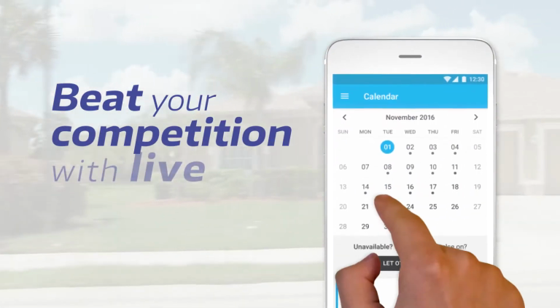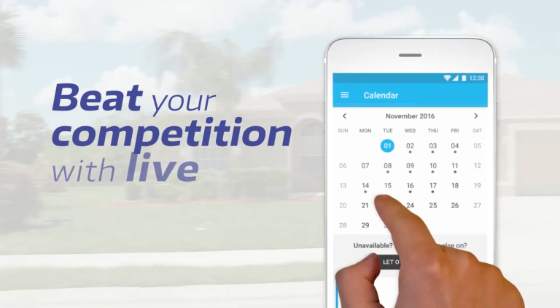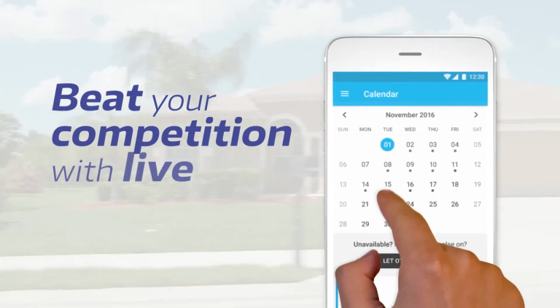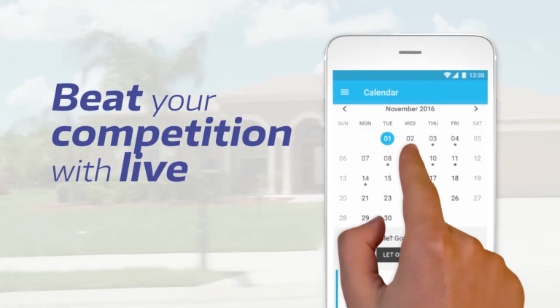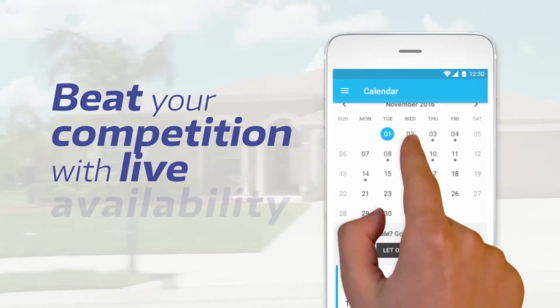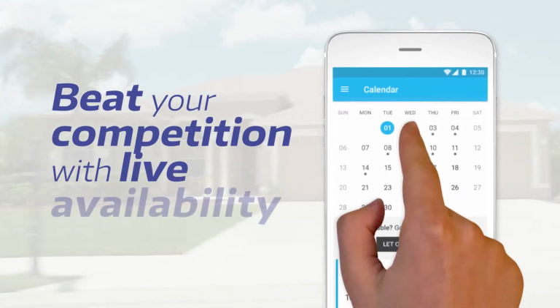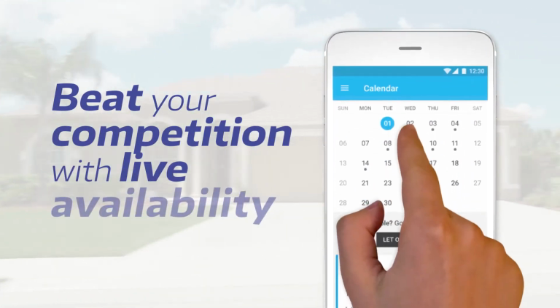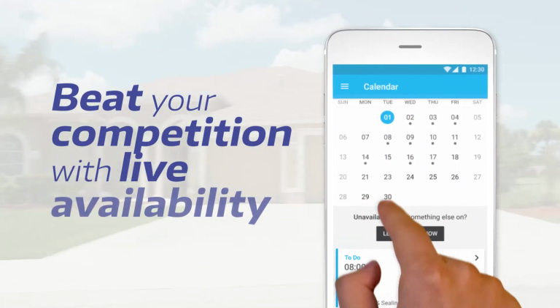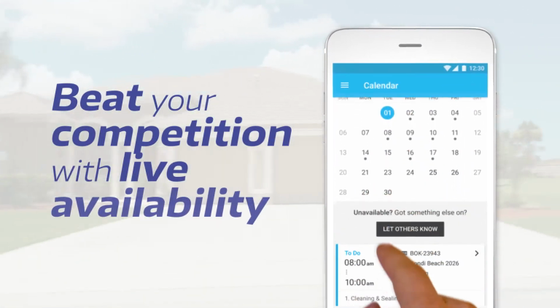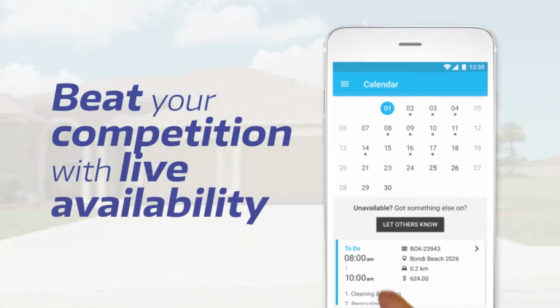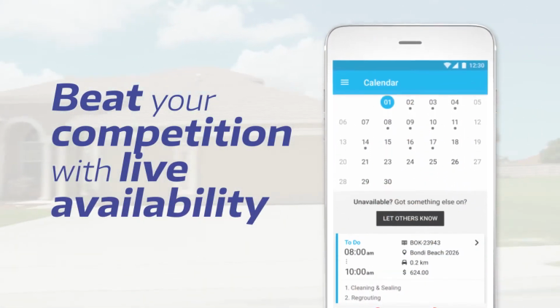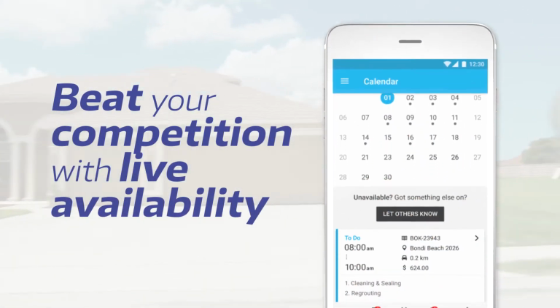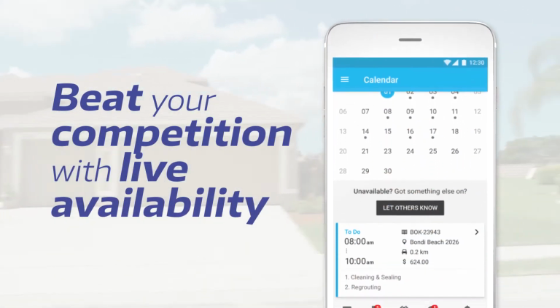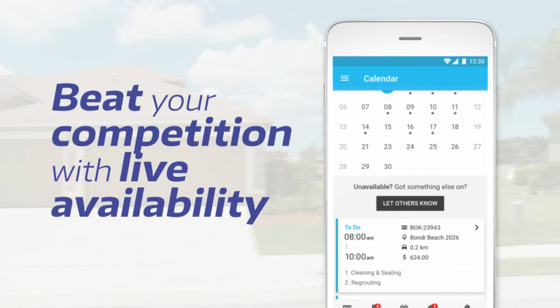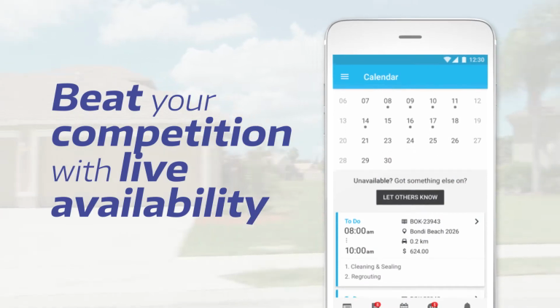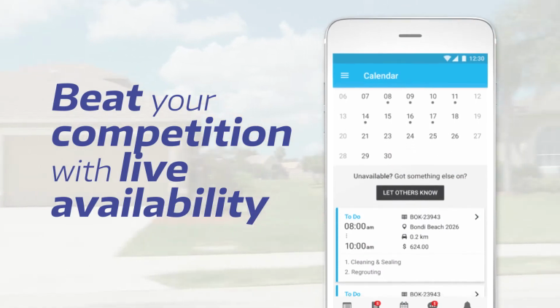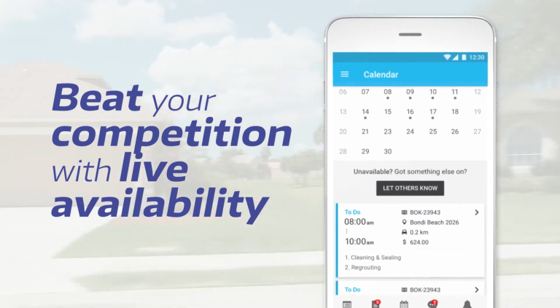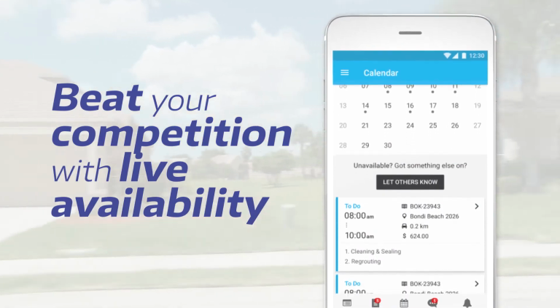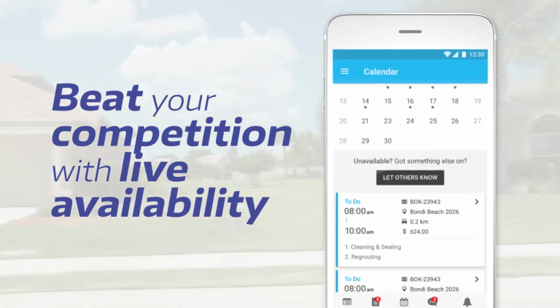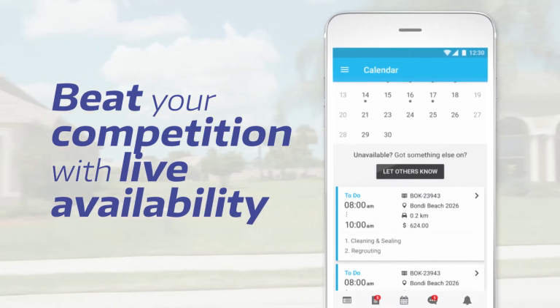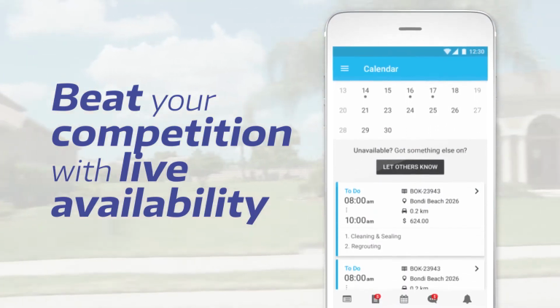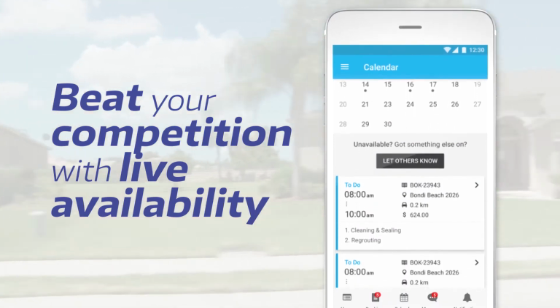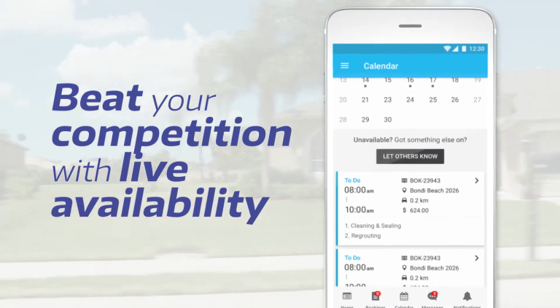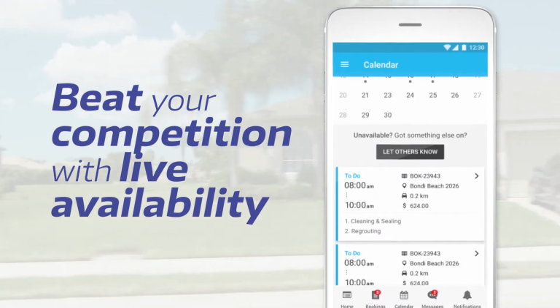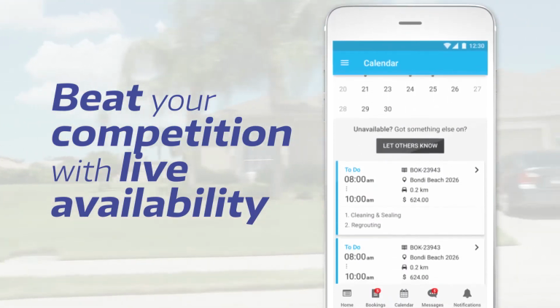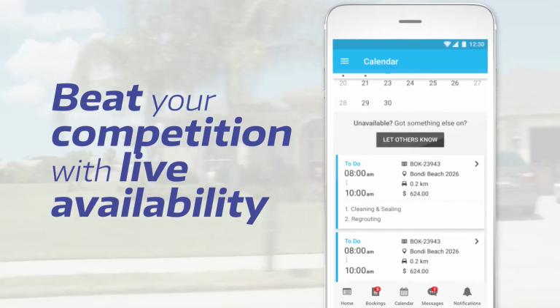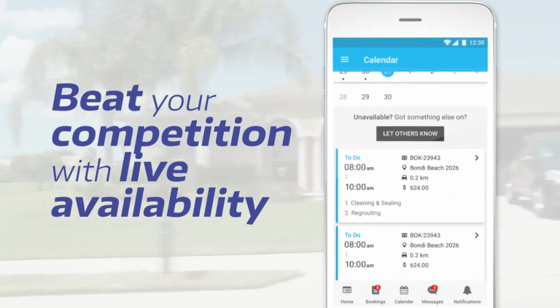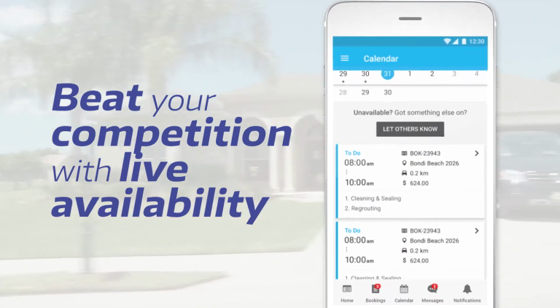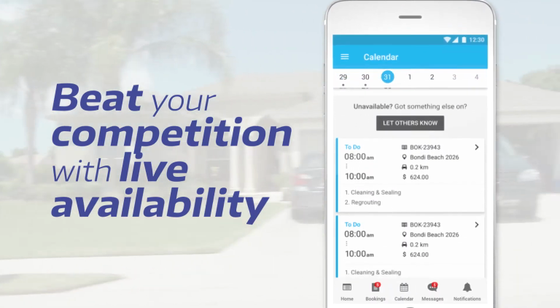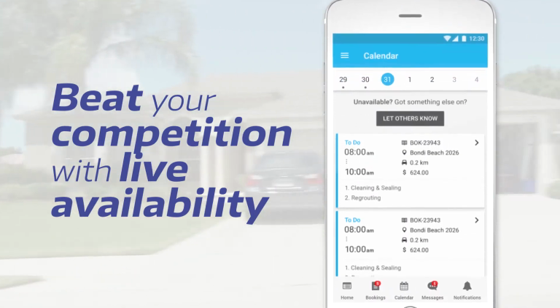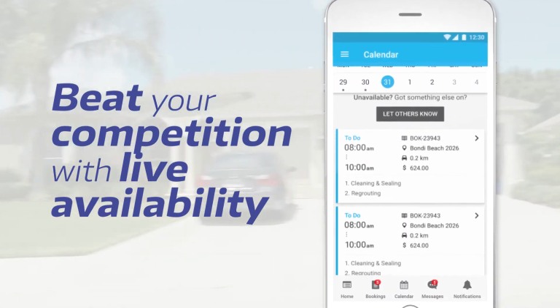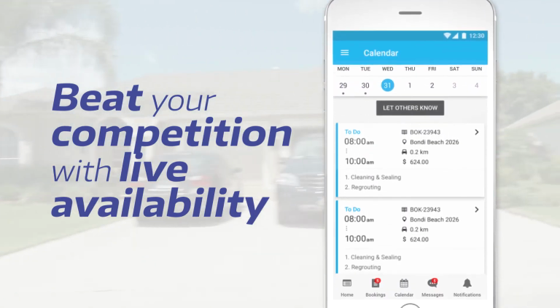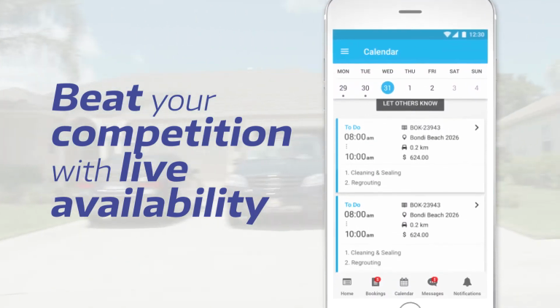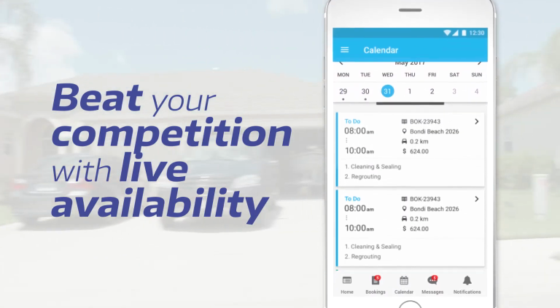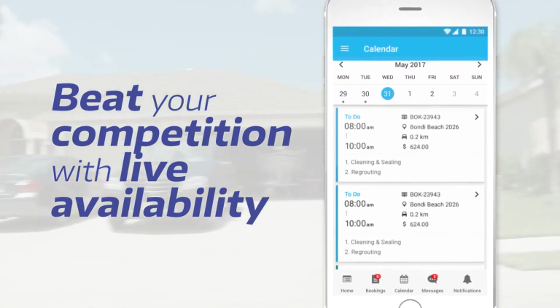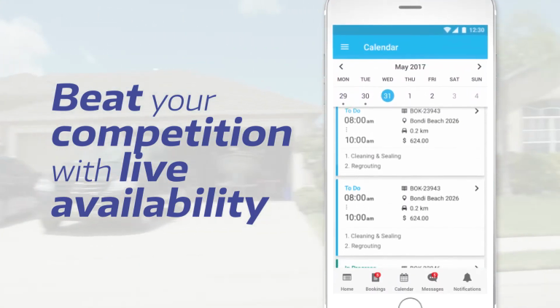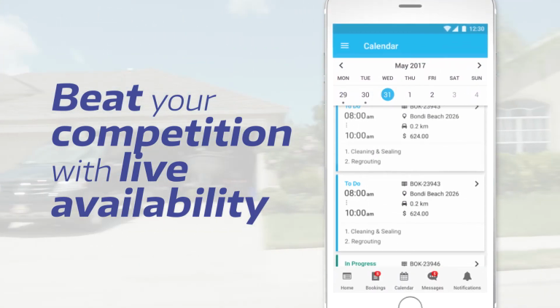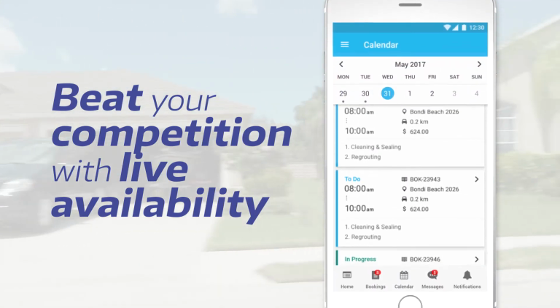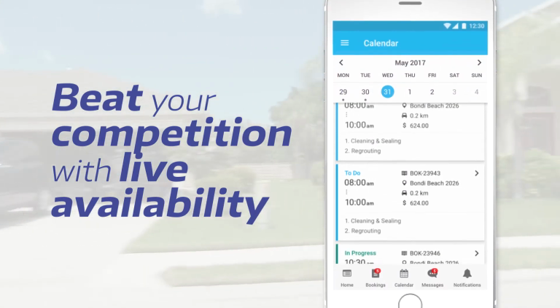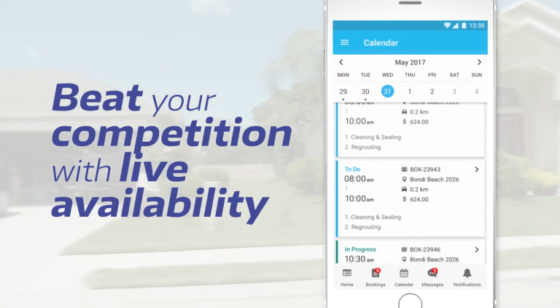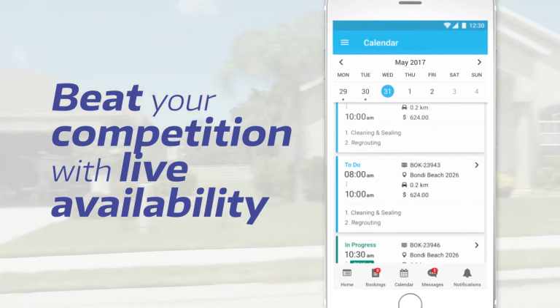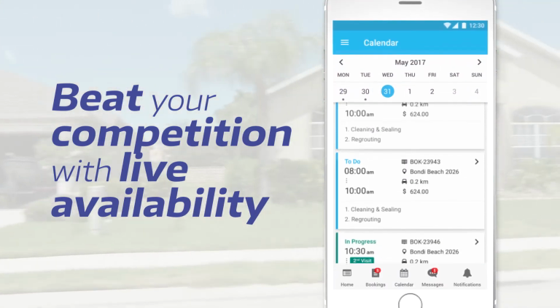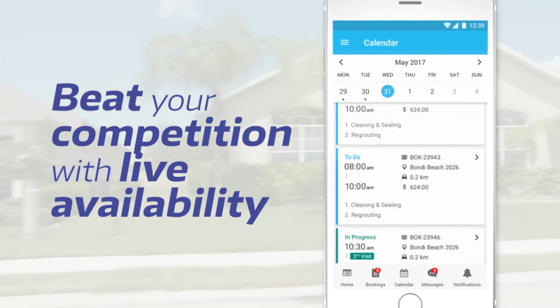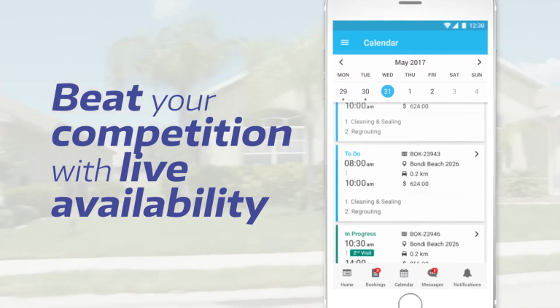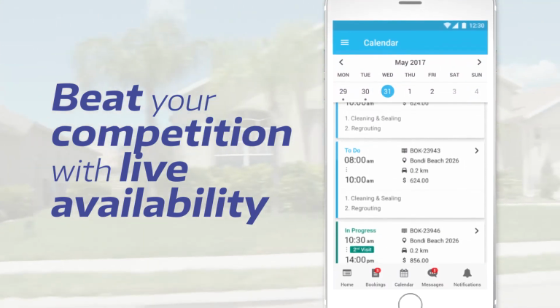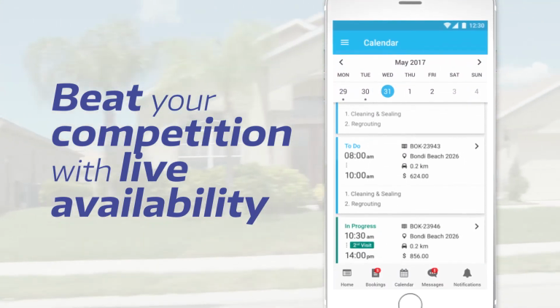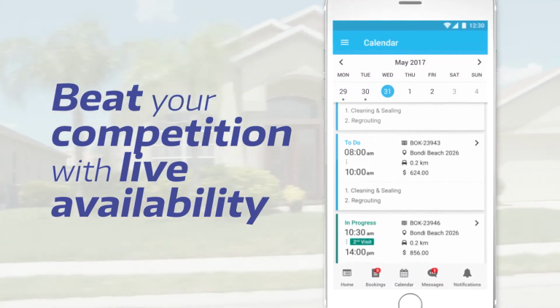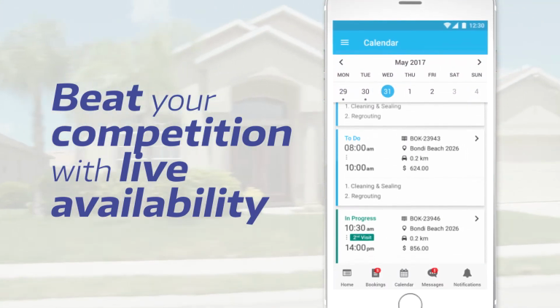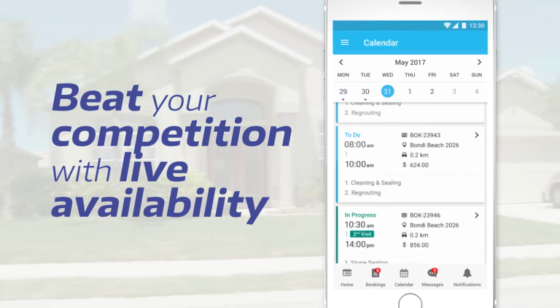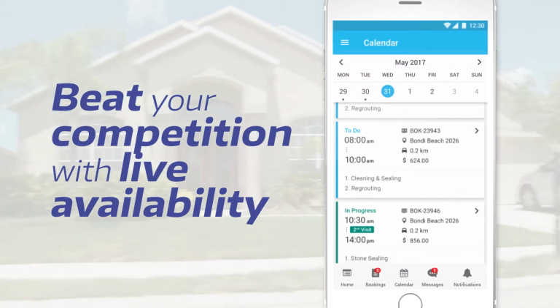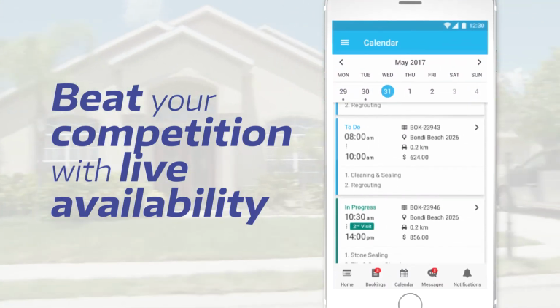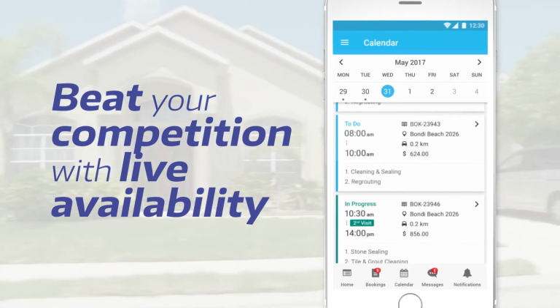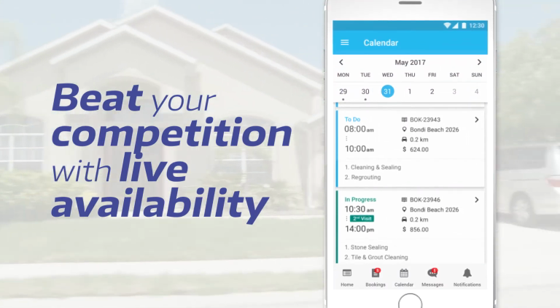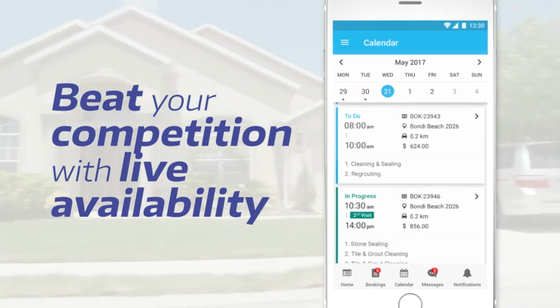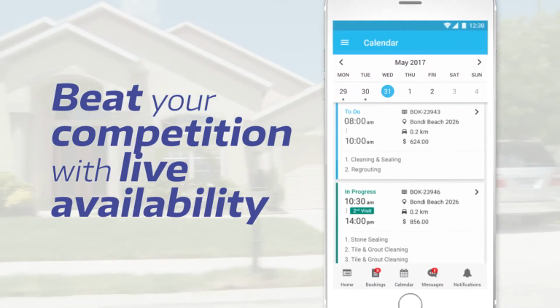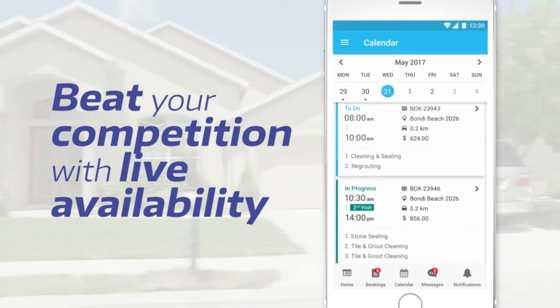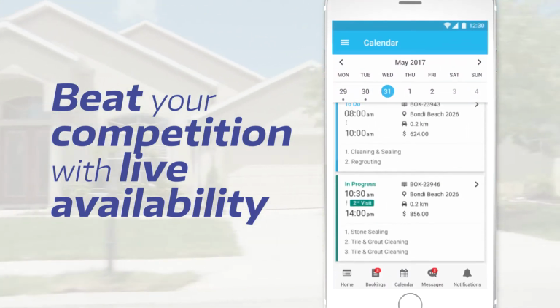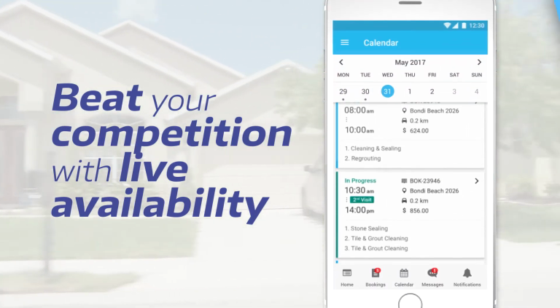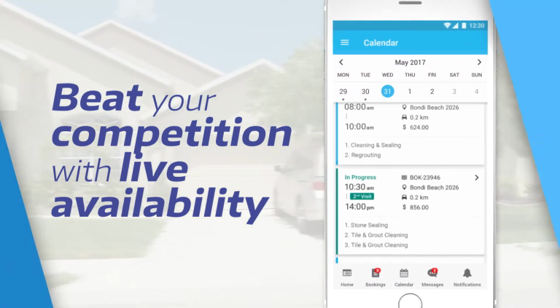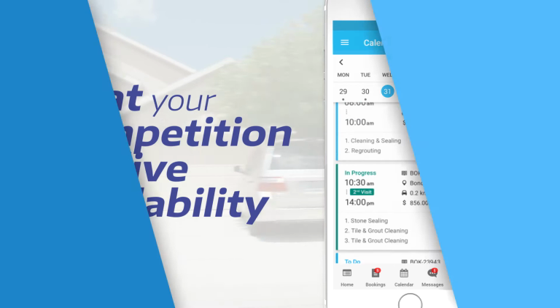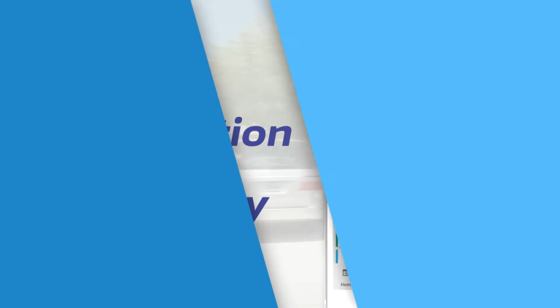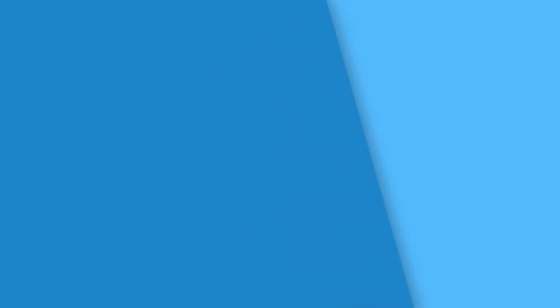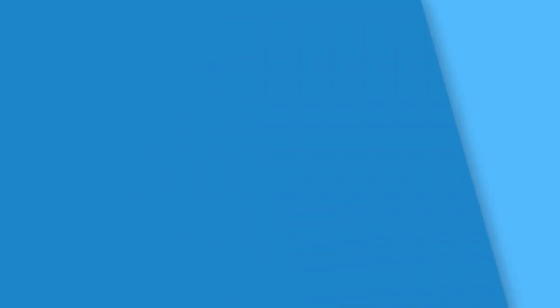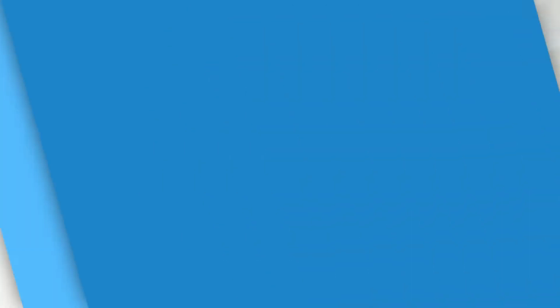Manage bookings seamlessly, improve scheduling, increase your booking conversion rate, and create more revenue.